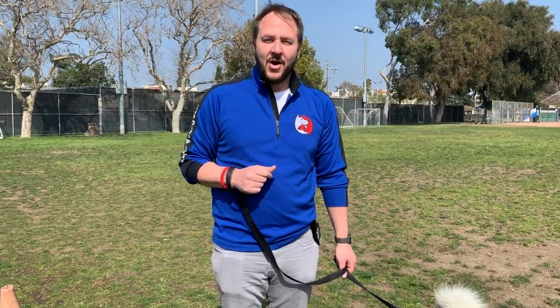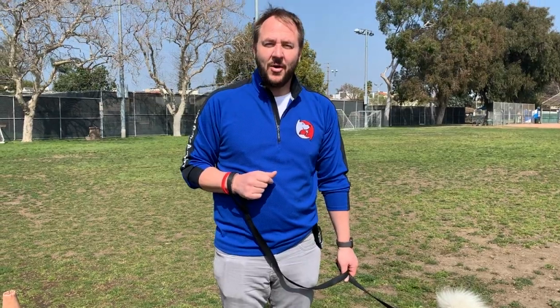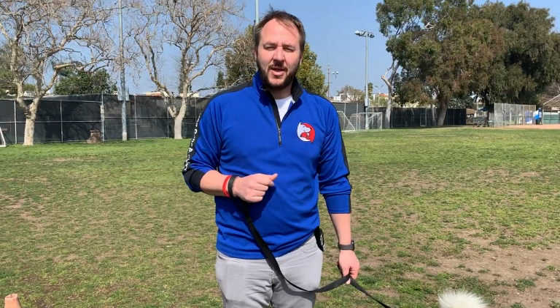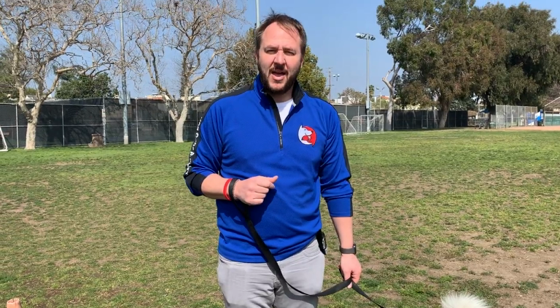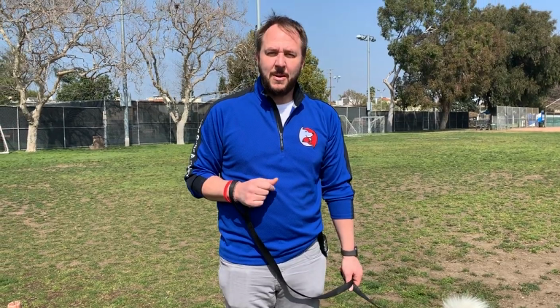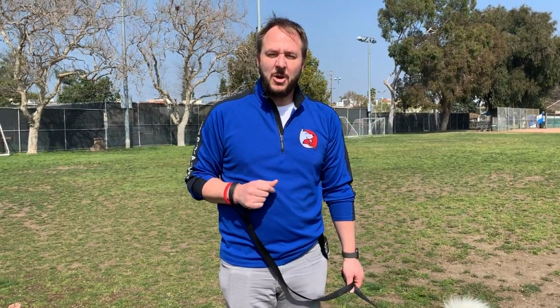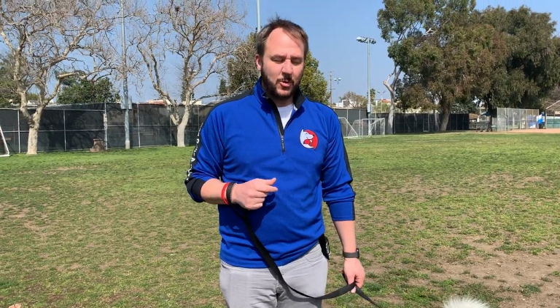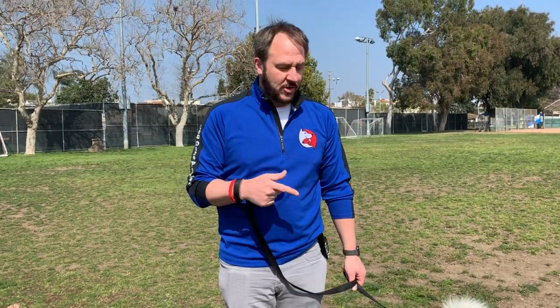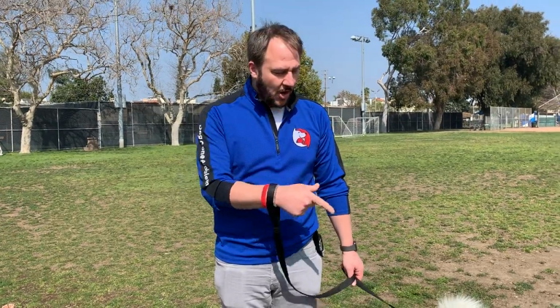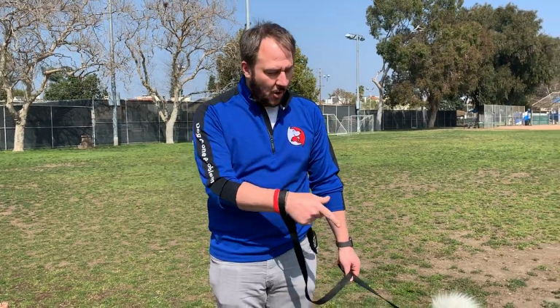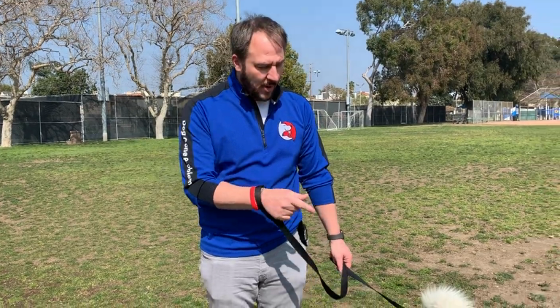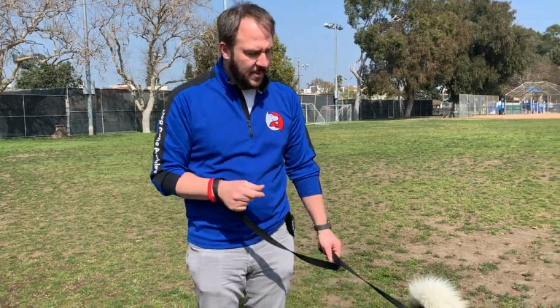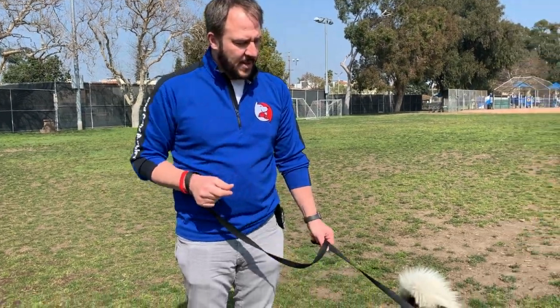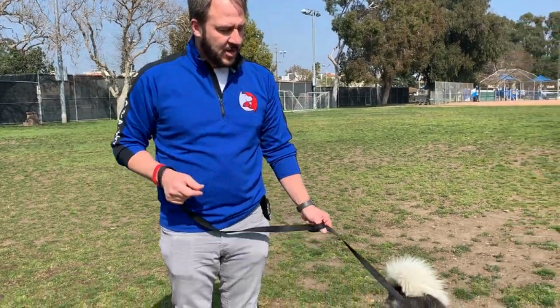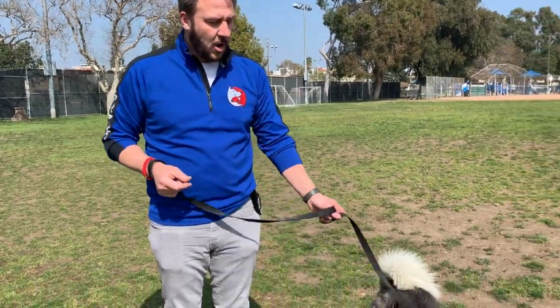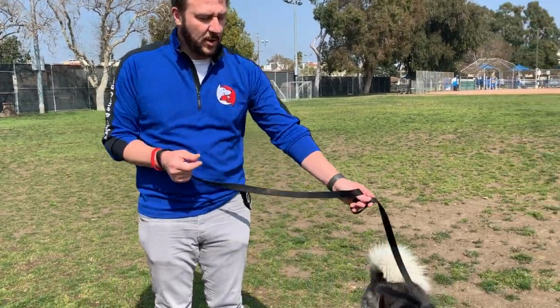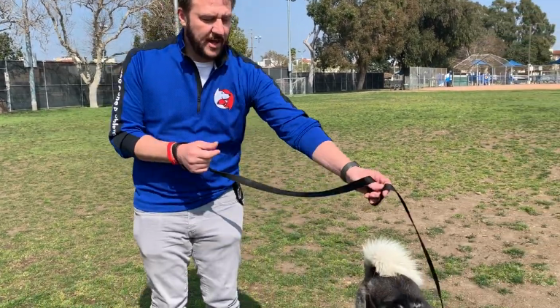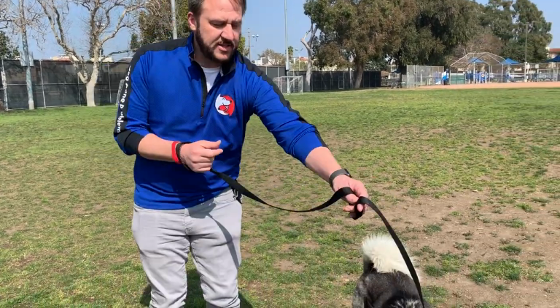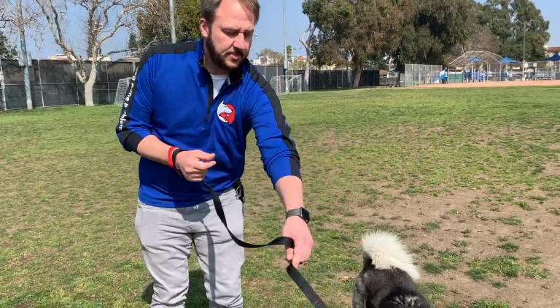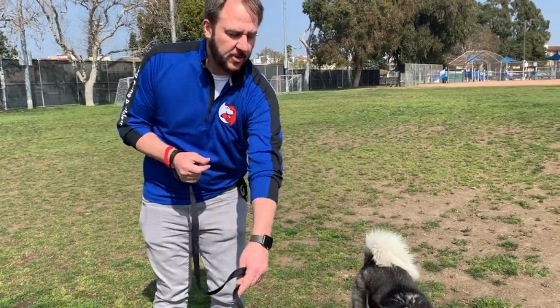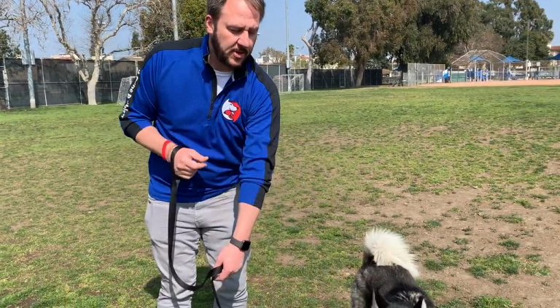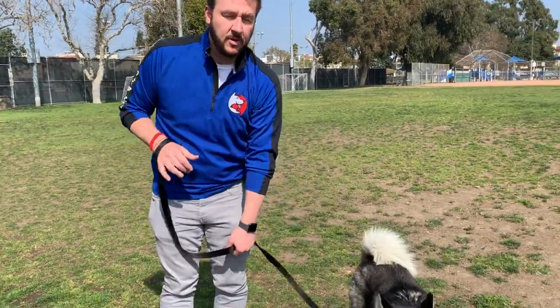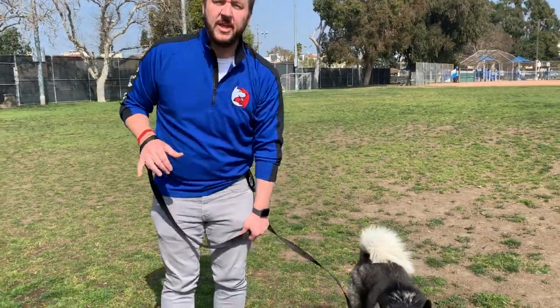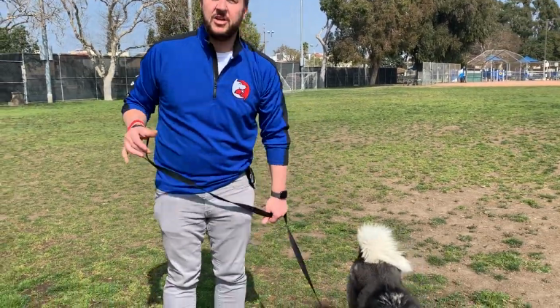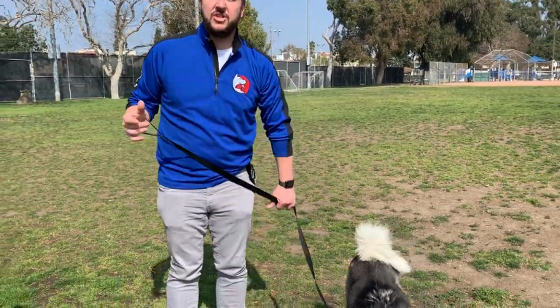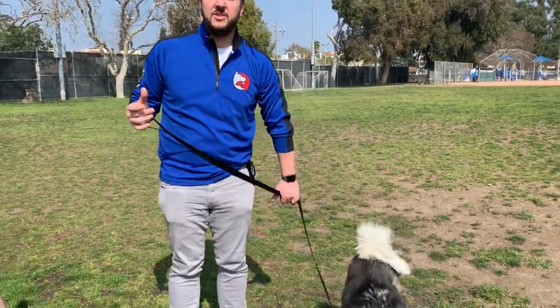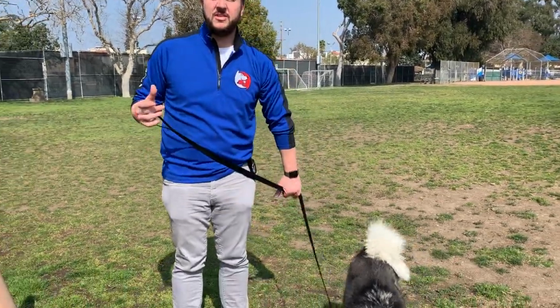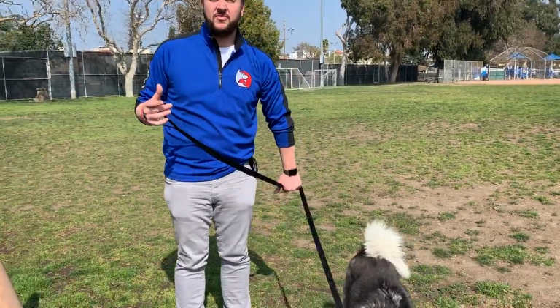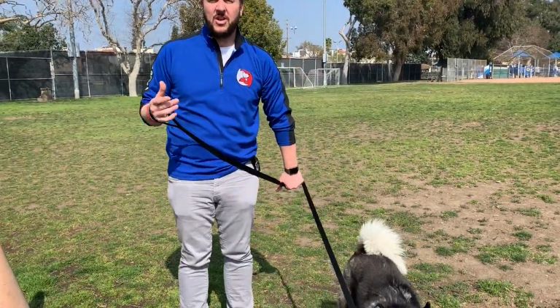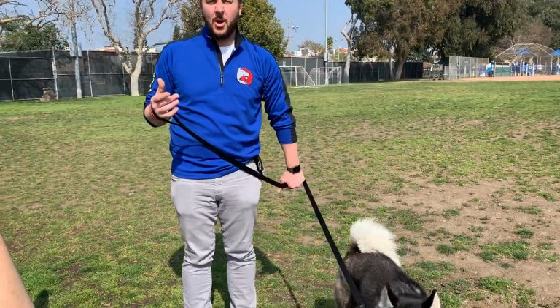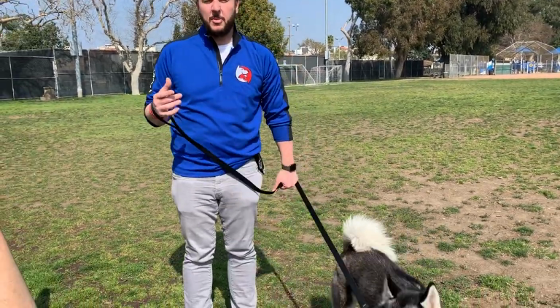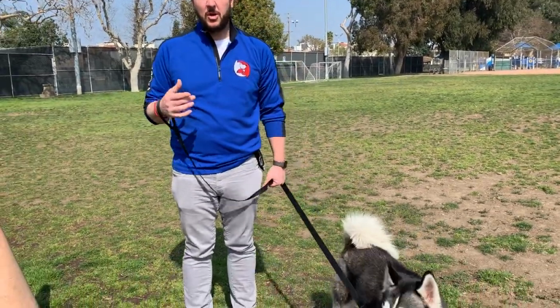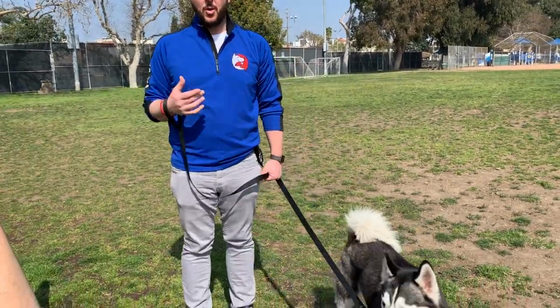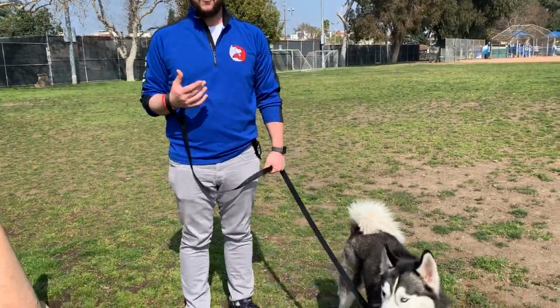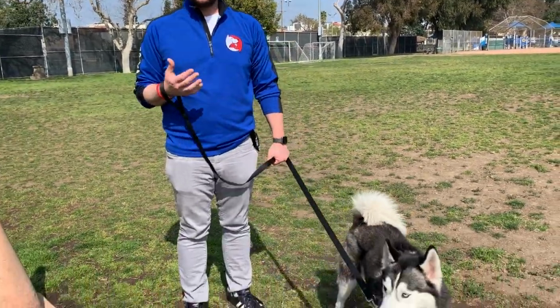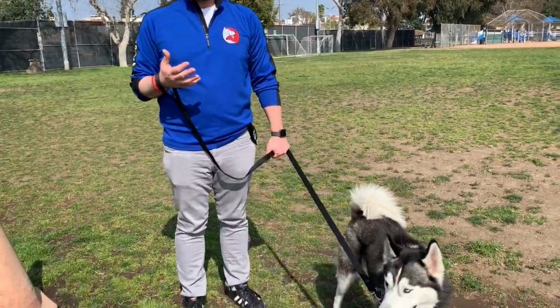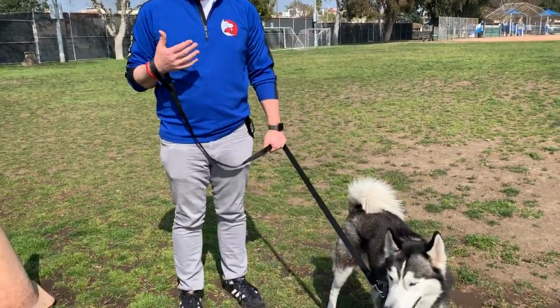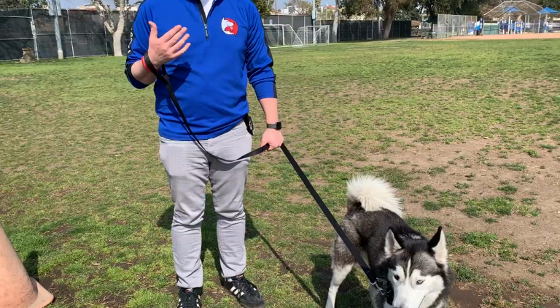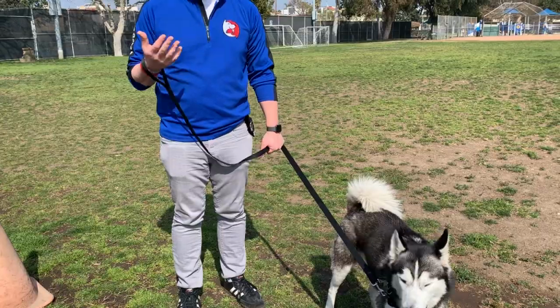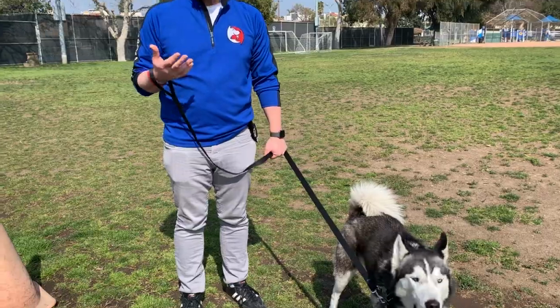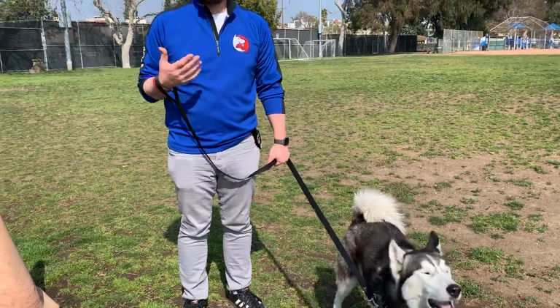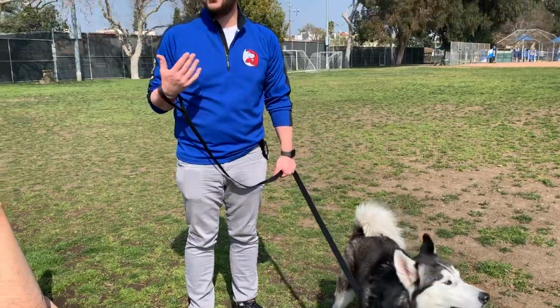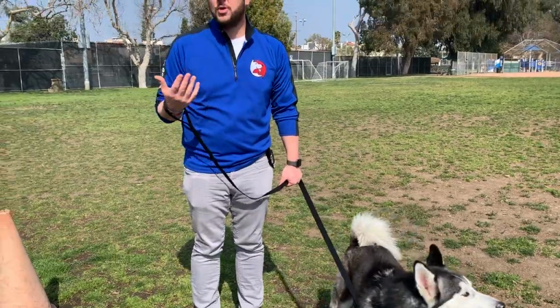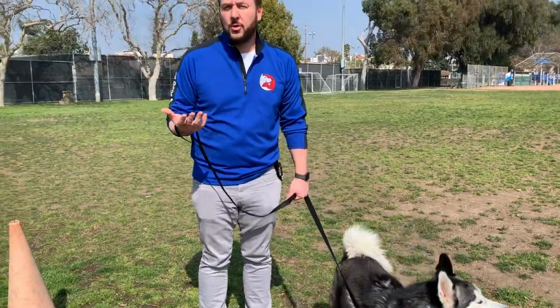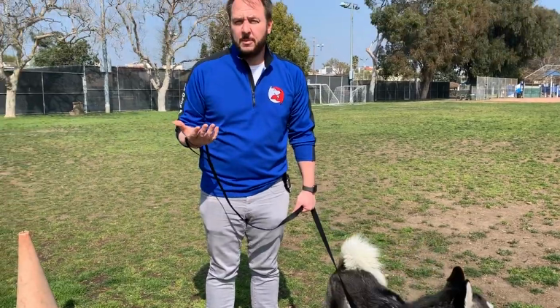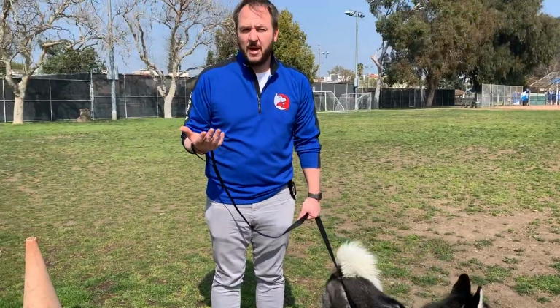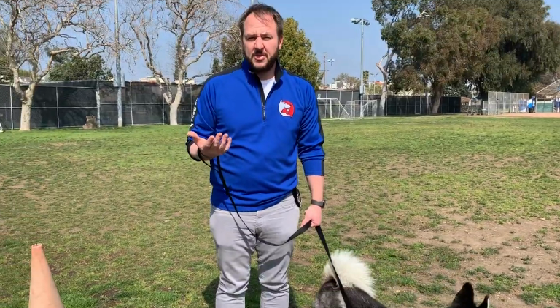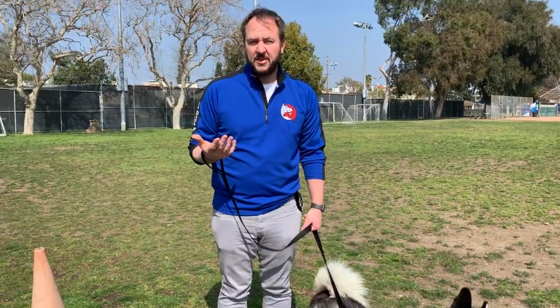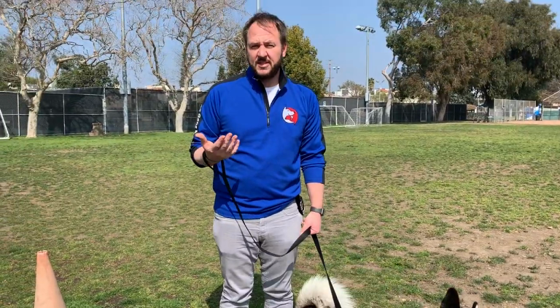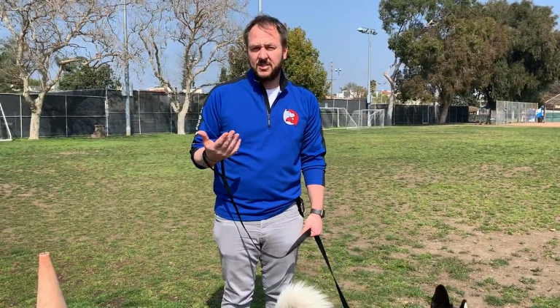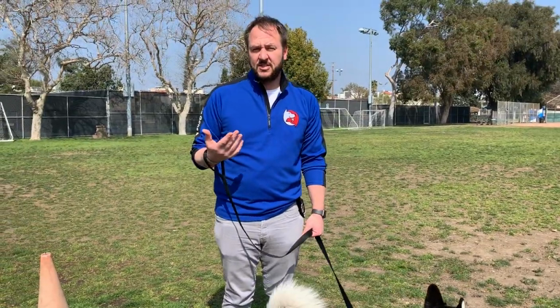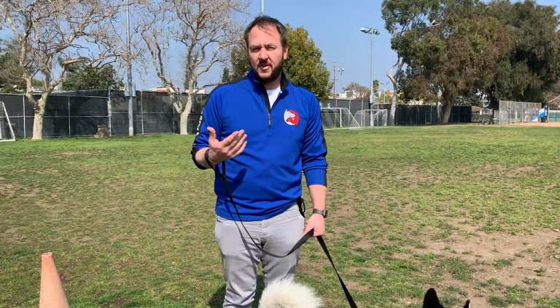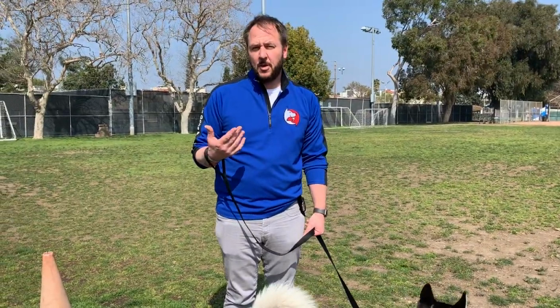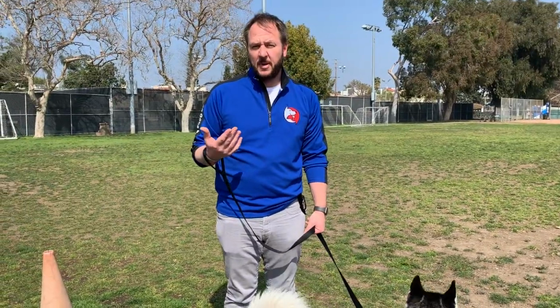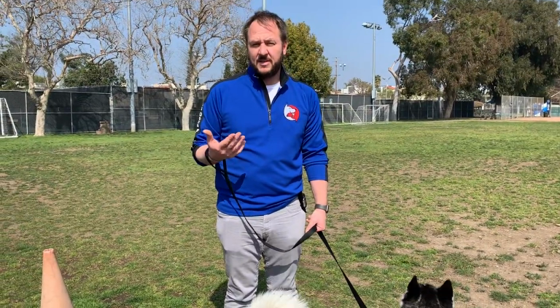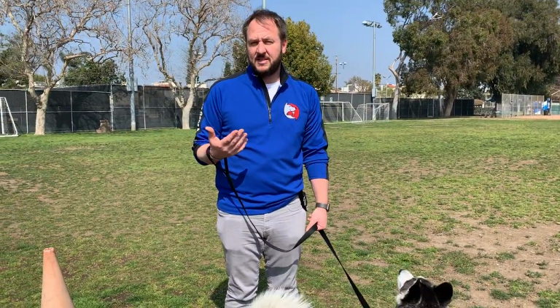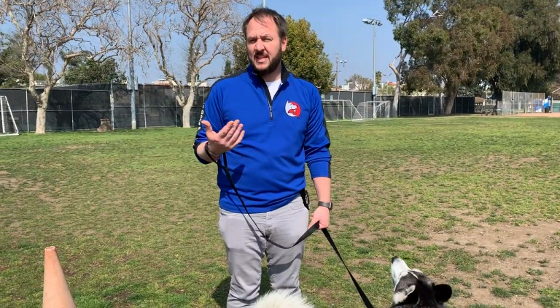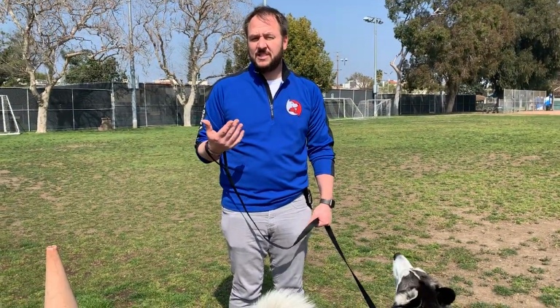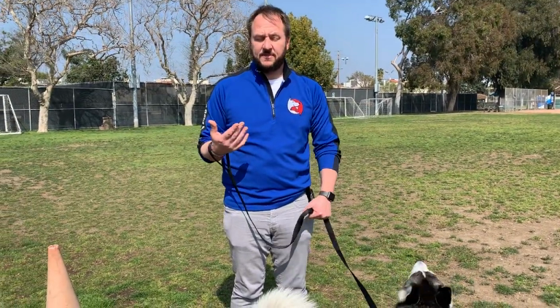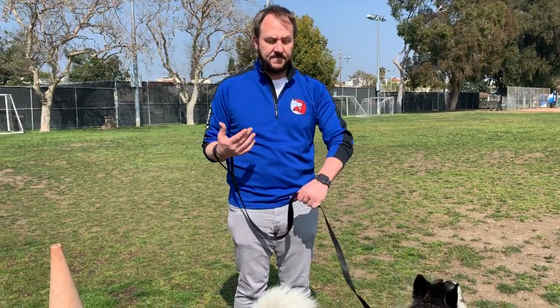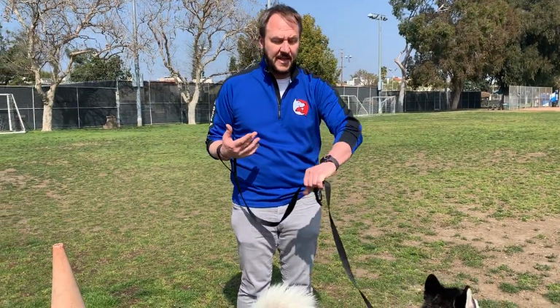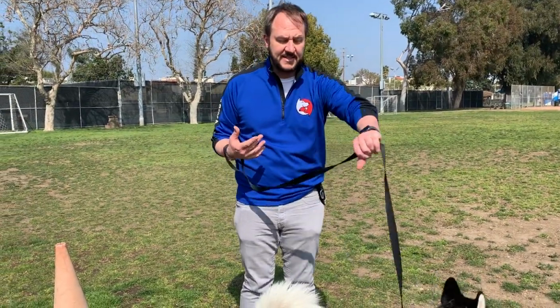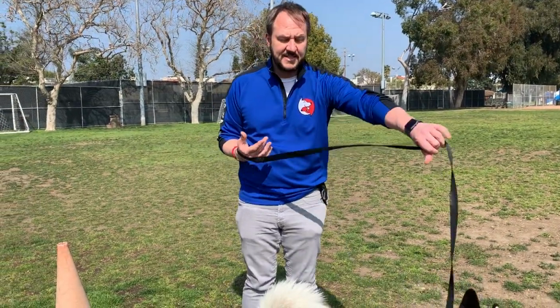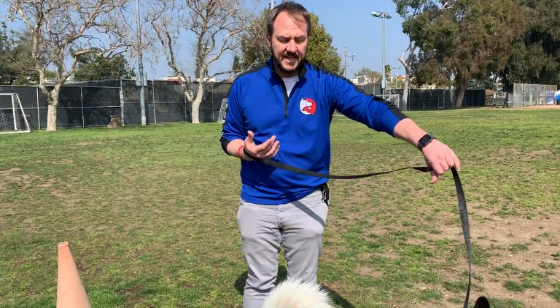I'm here with Koa. Koa likes to pull on the leash. In this video, I'm going to go over a circling method. This was developed by Denise Fenzi.